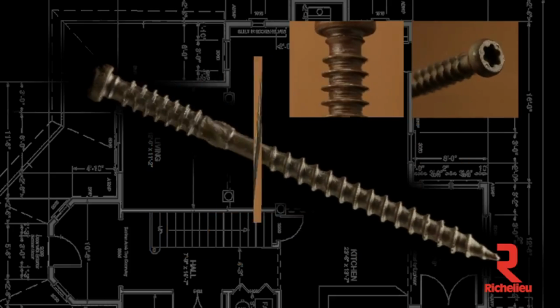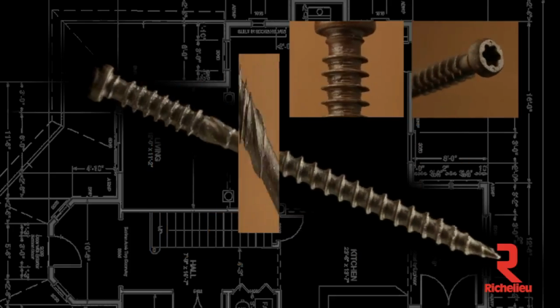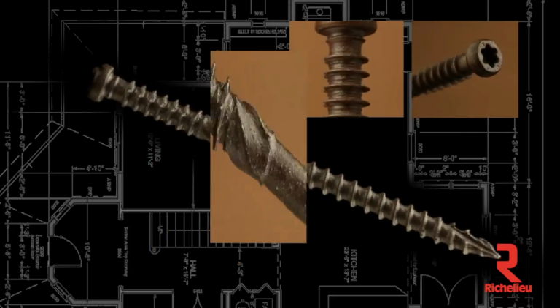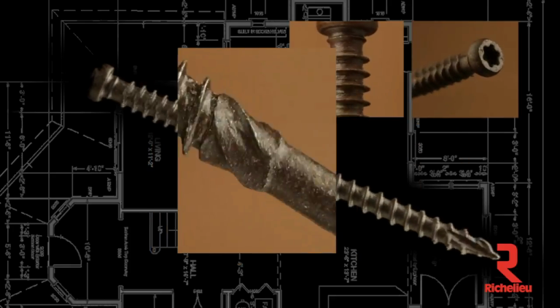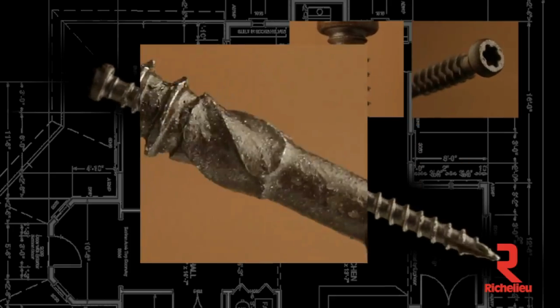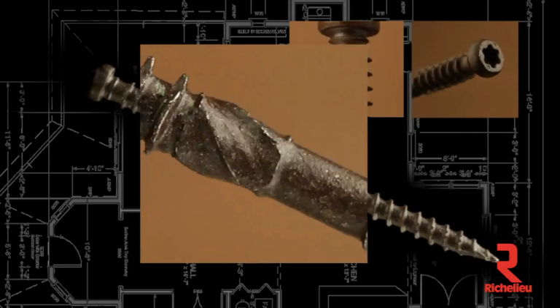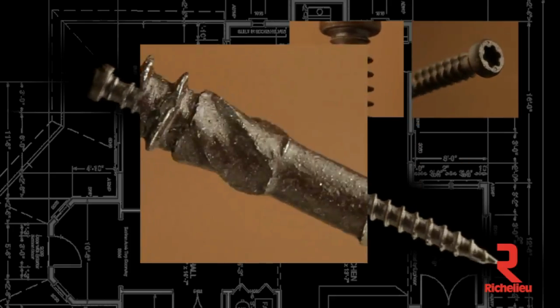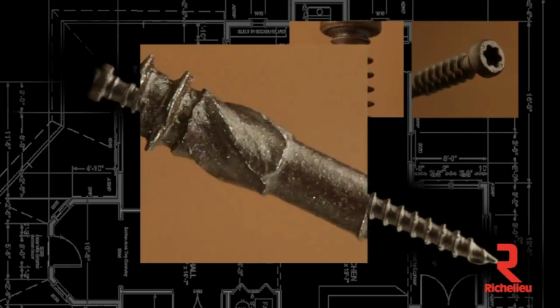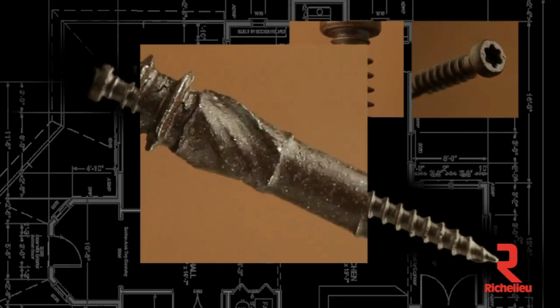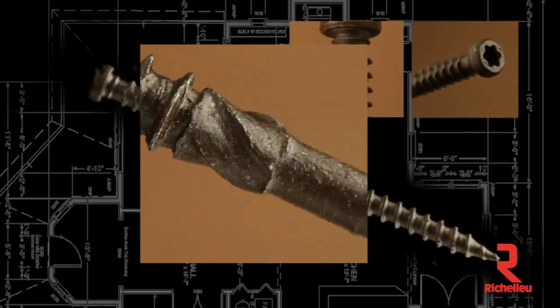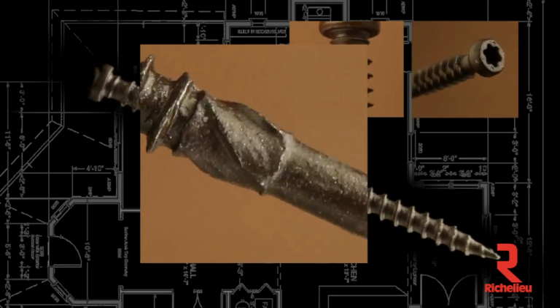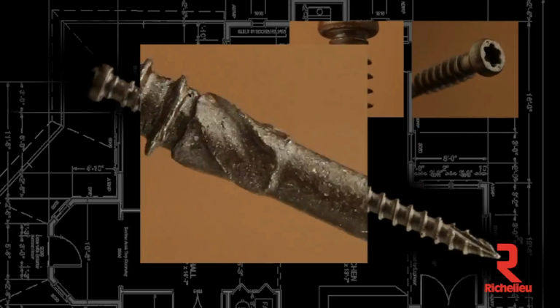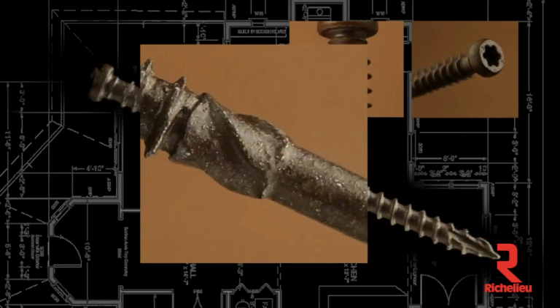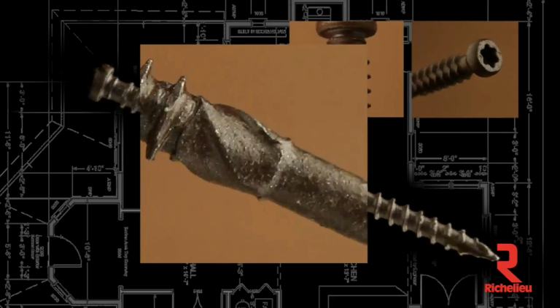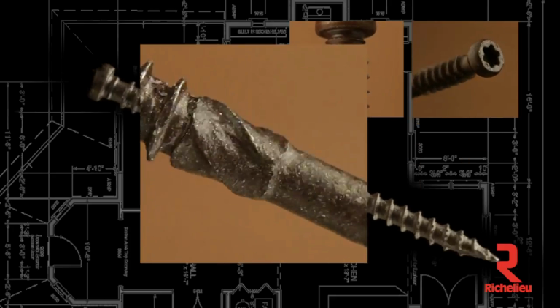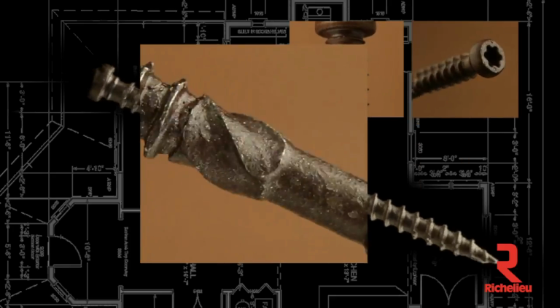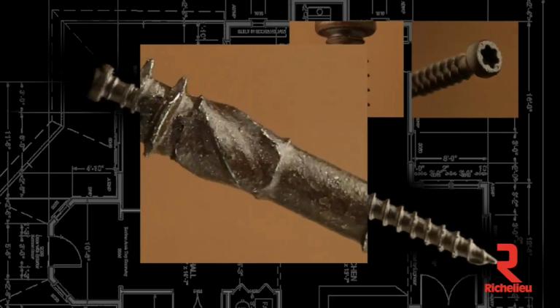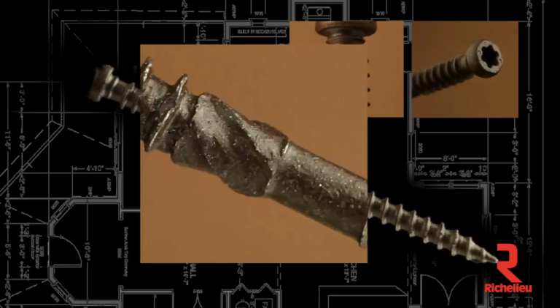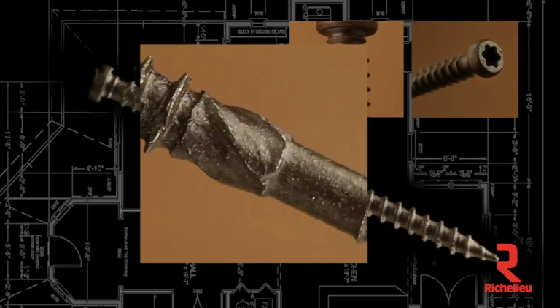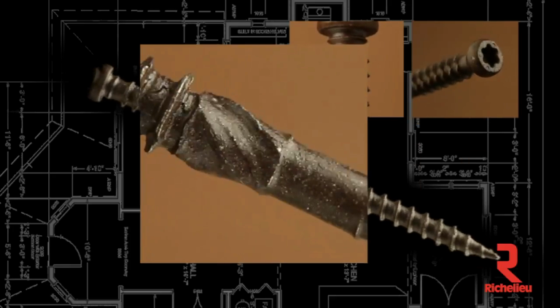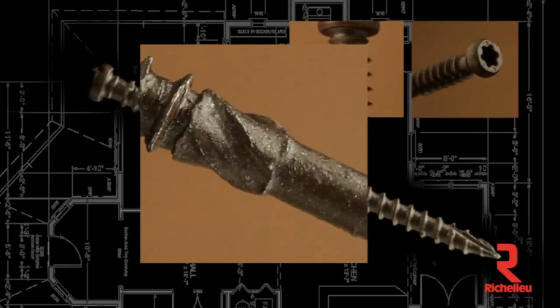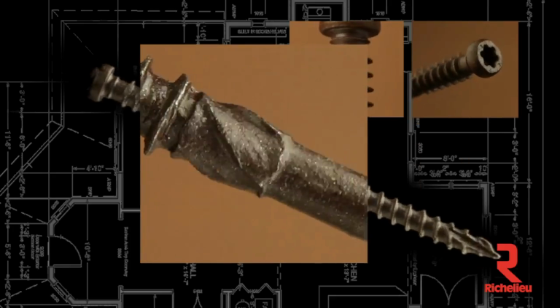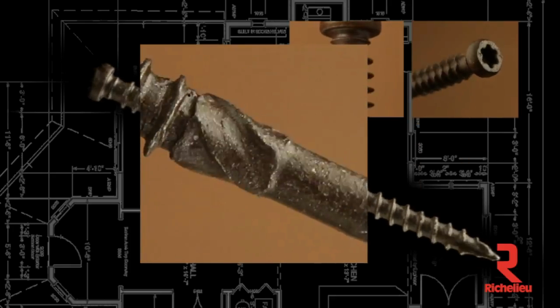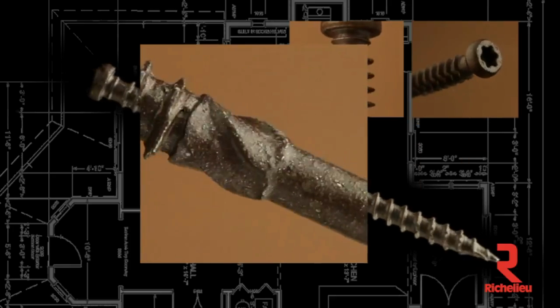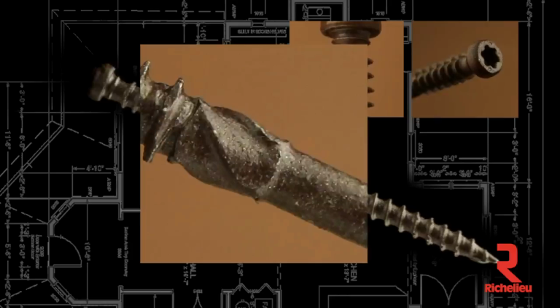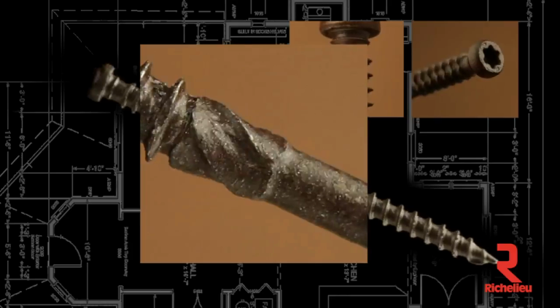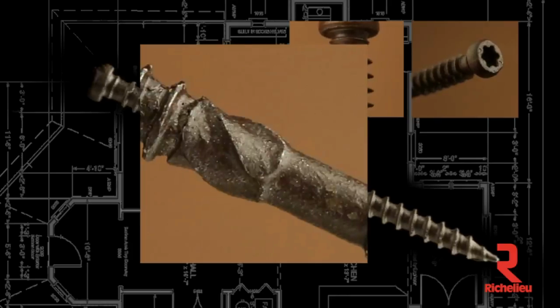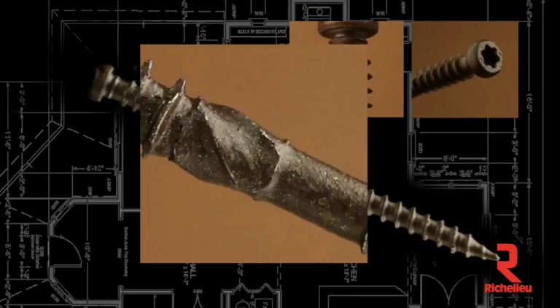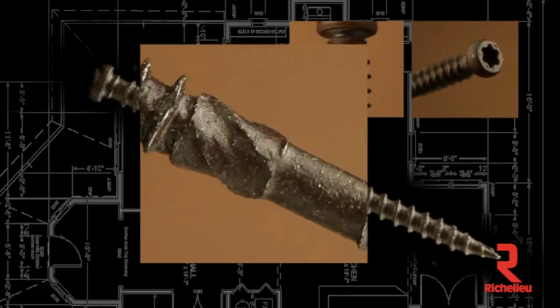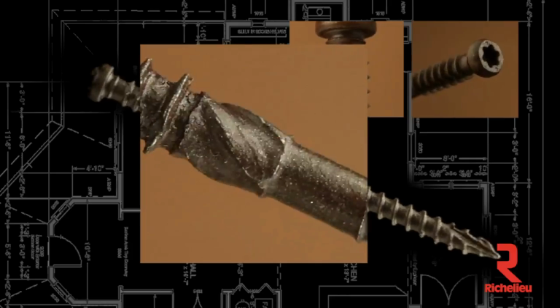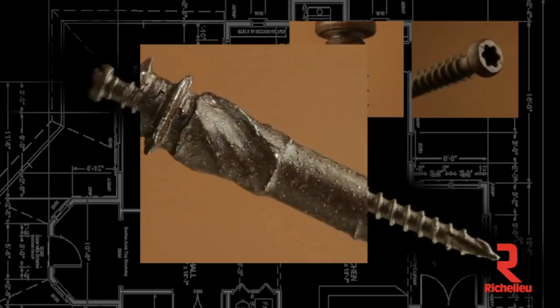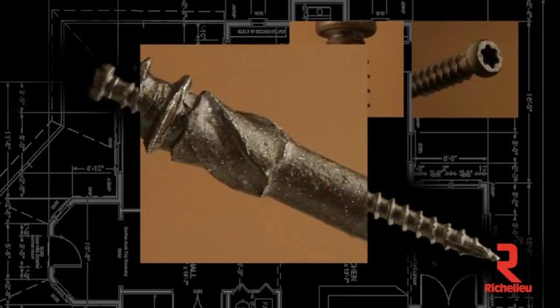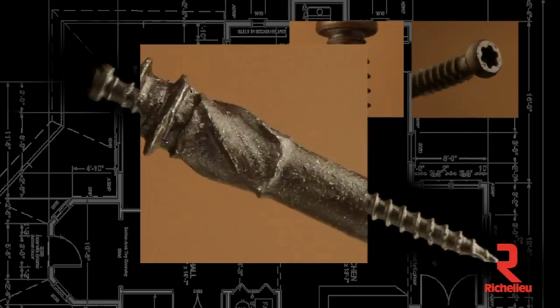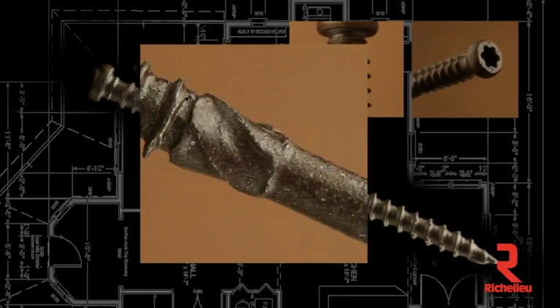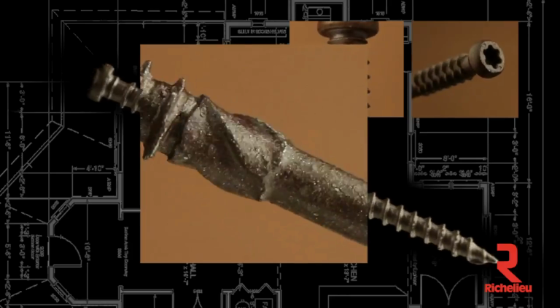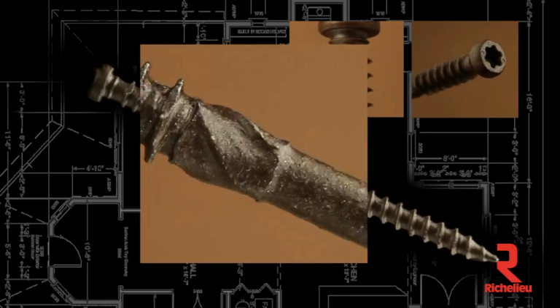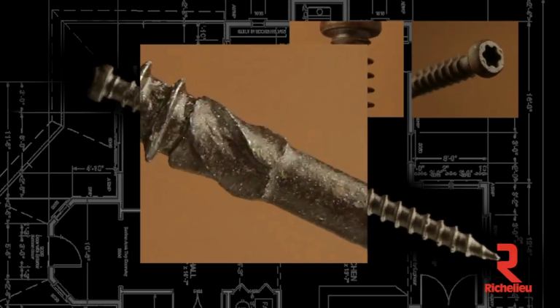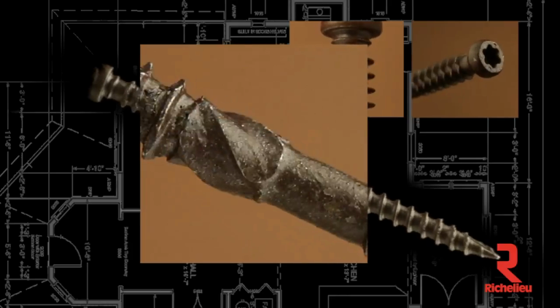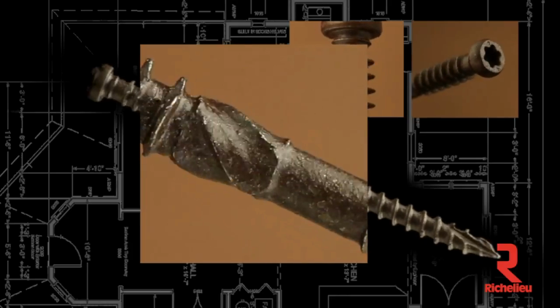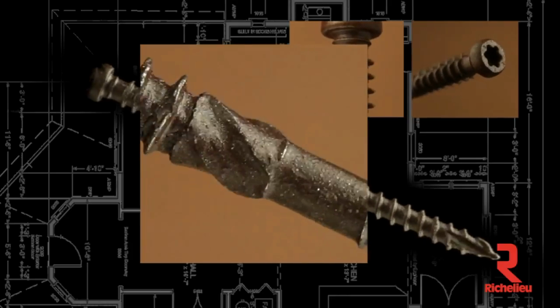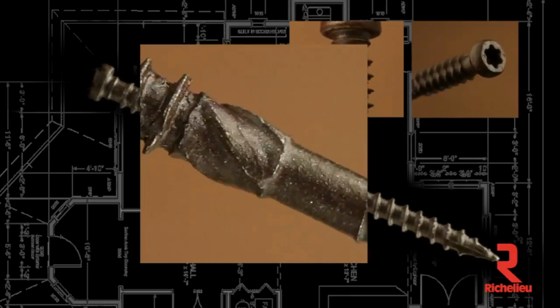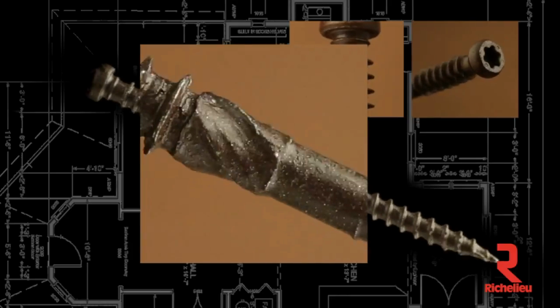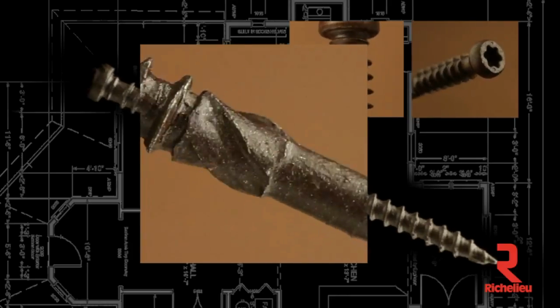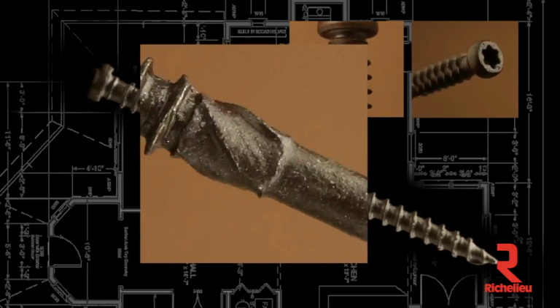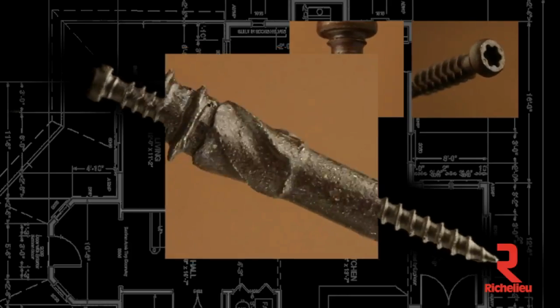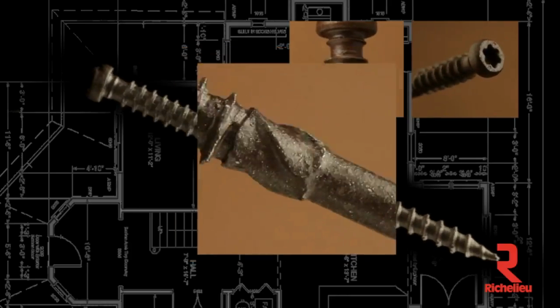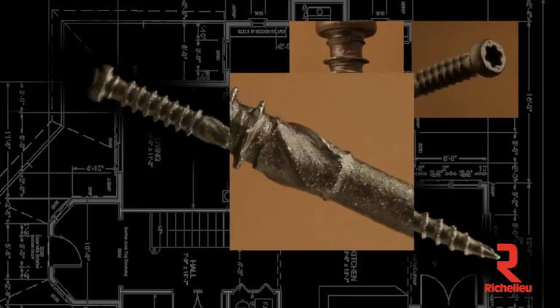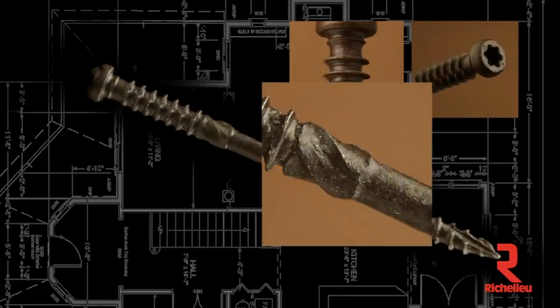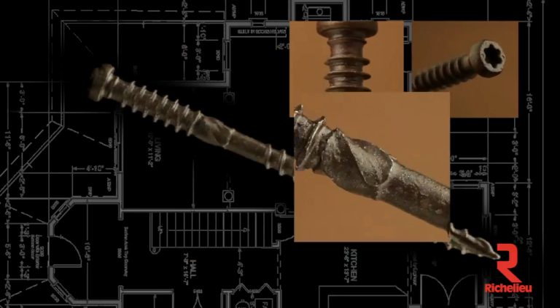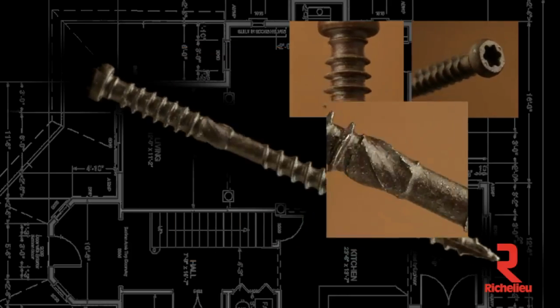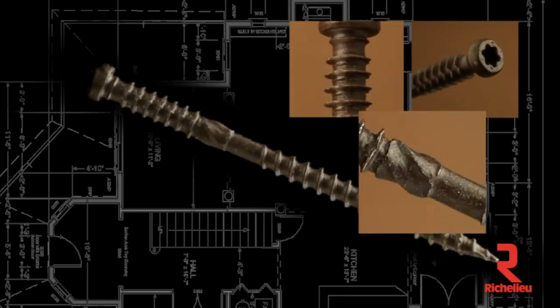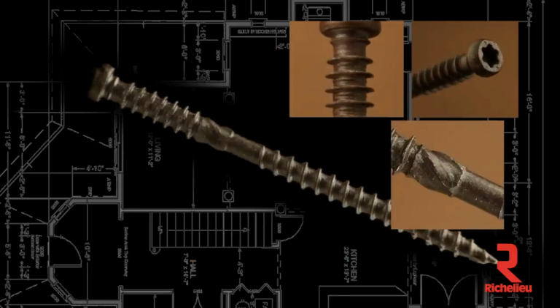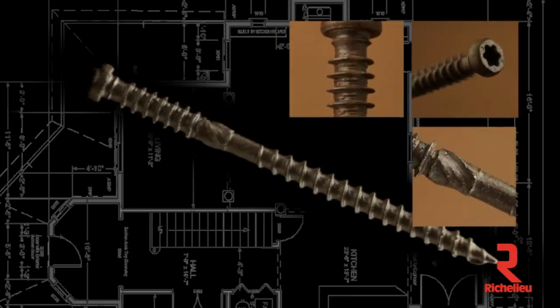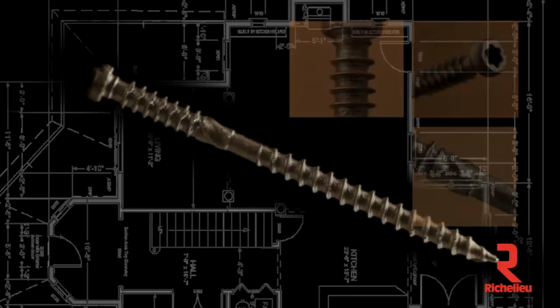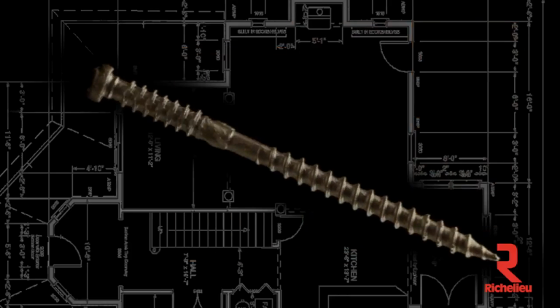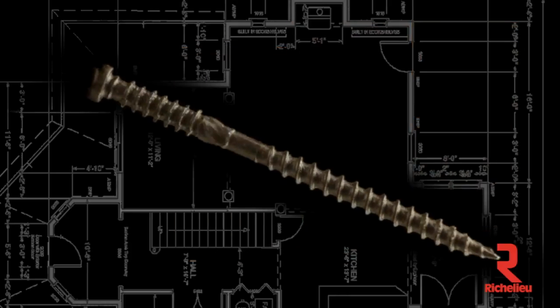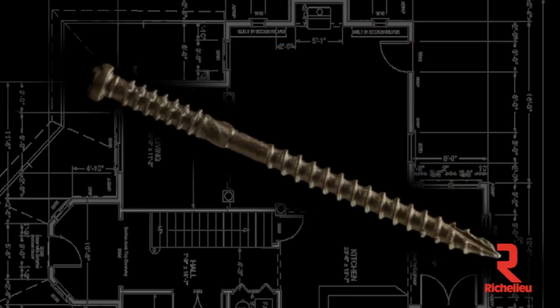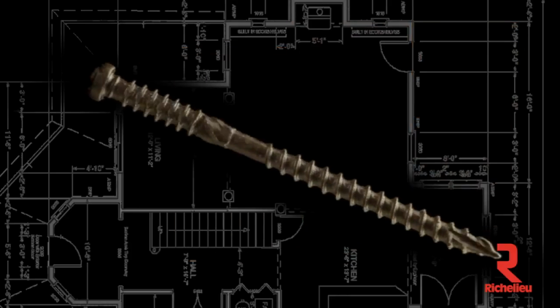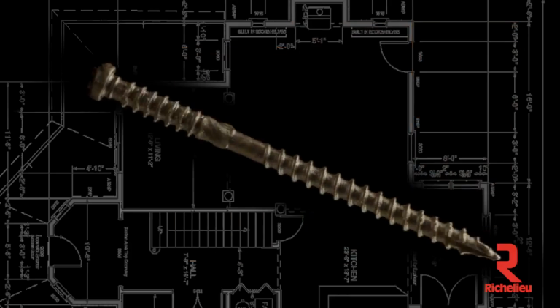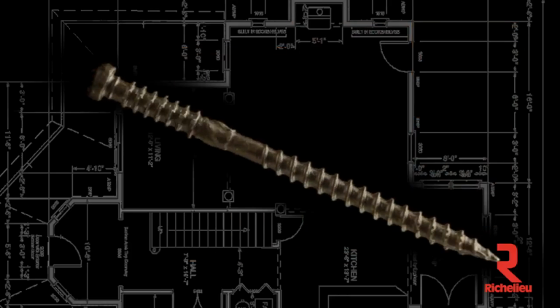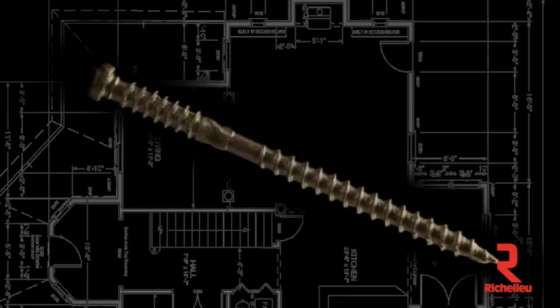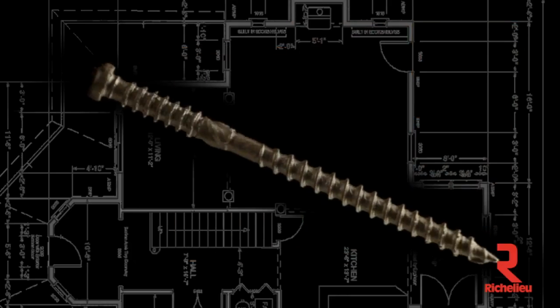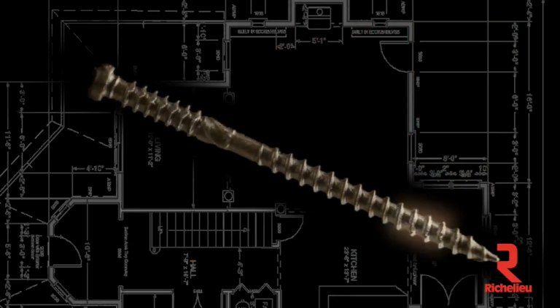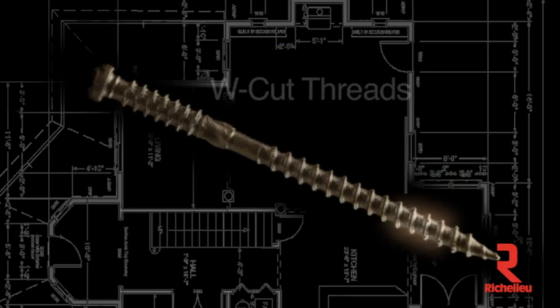C-threads enlarge the hole to eliminate splitting, increase draw strength, and reduce friction for low torque load.